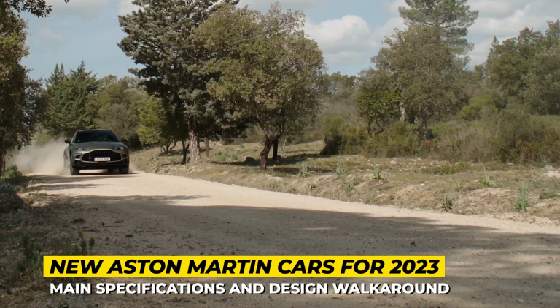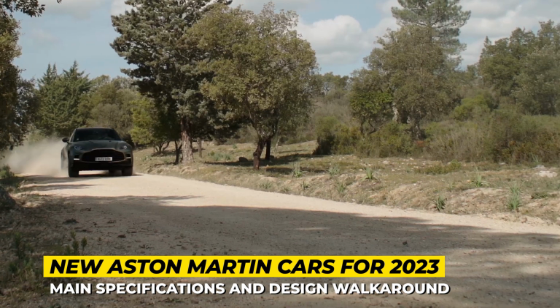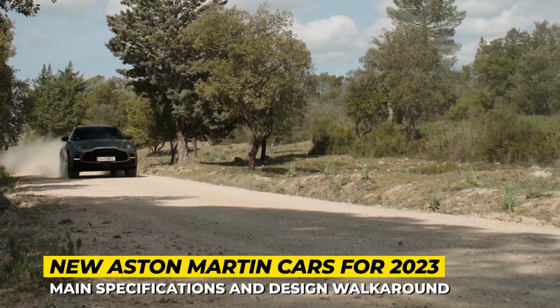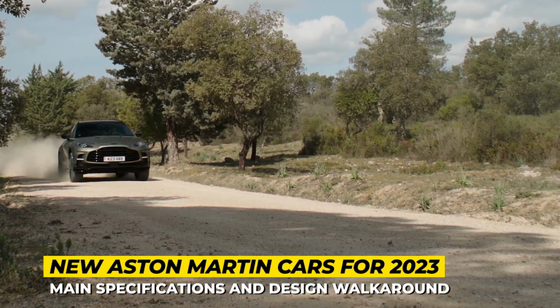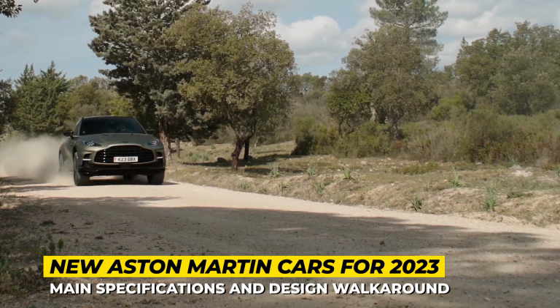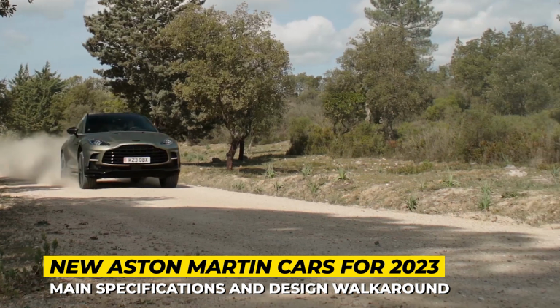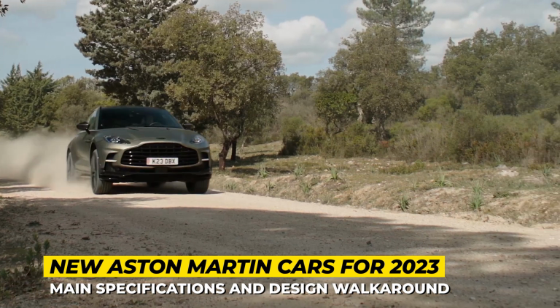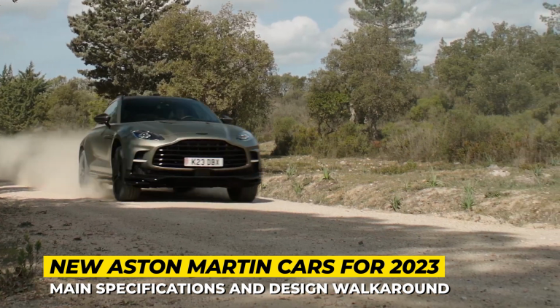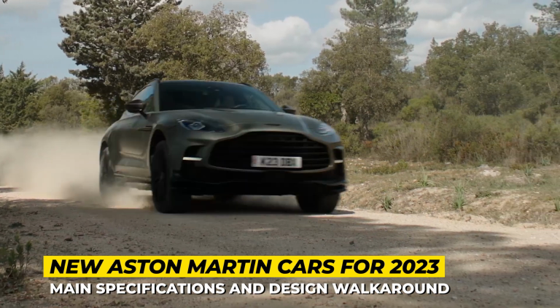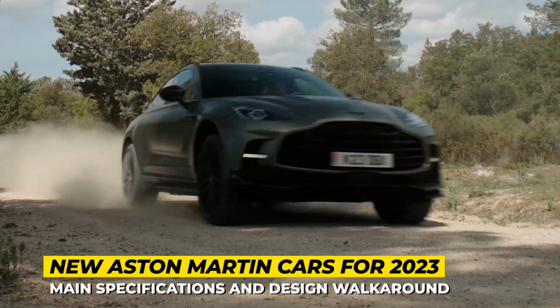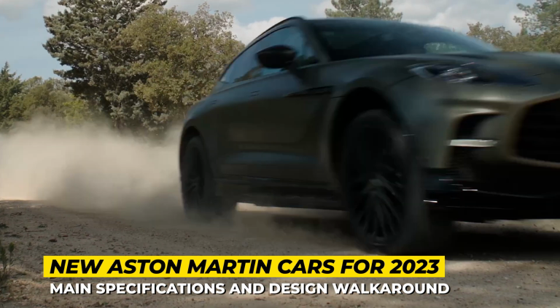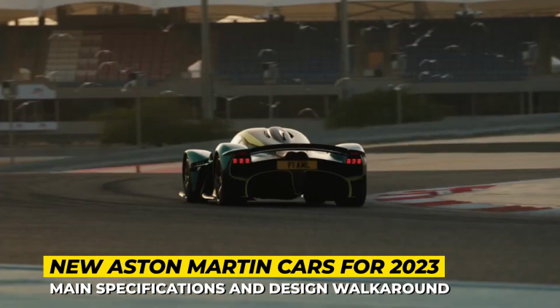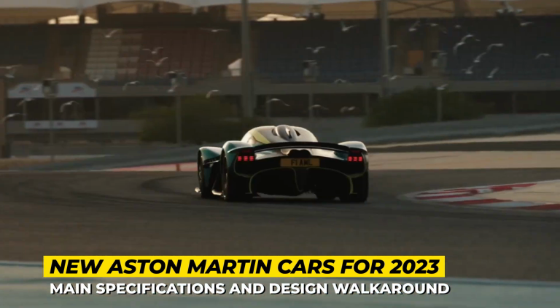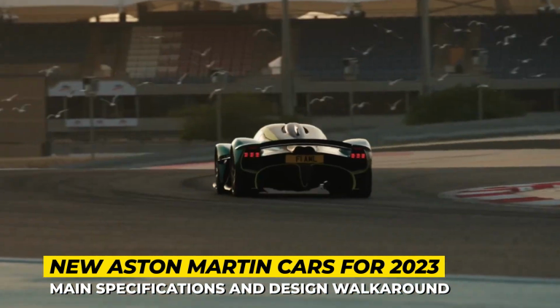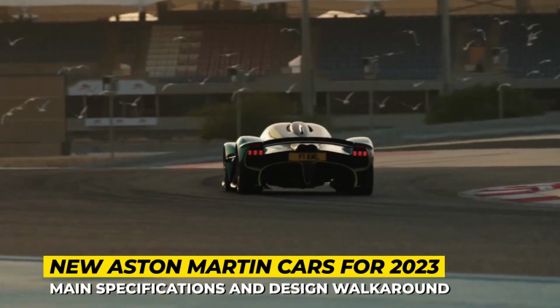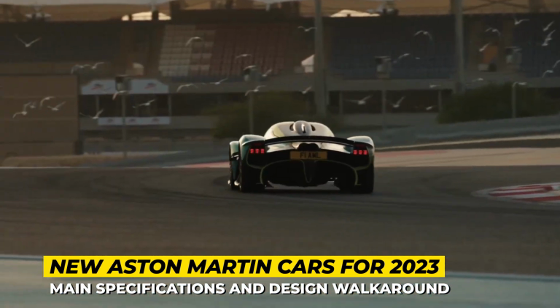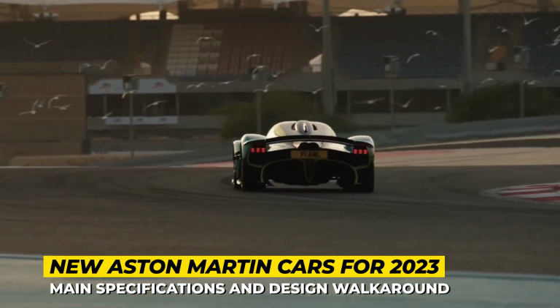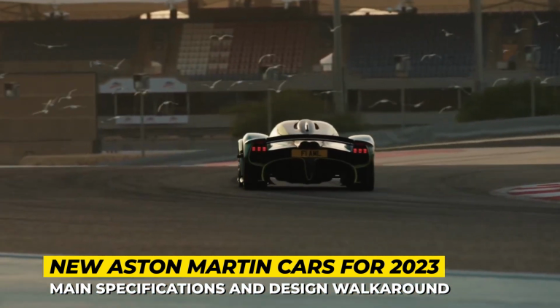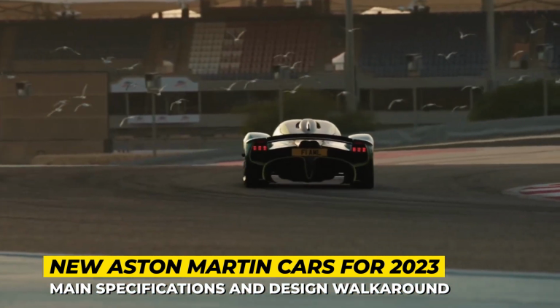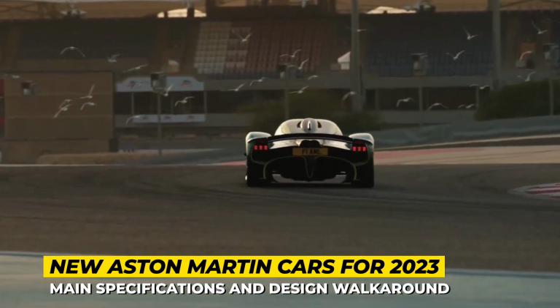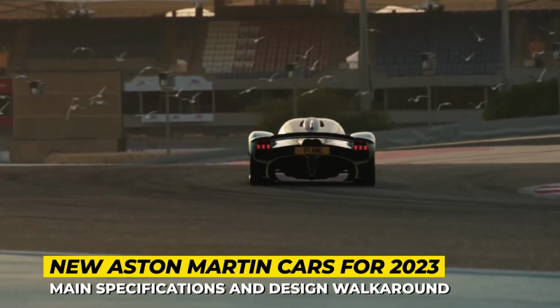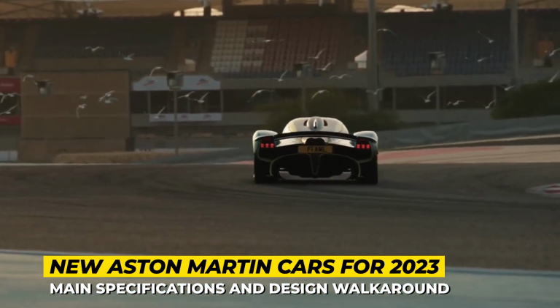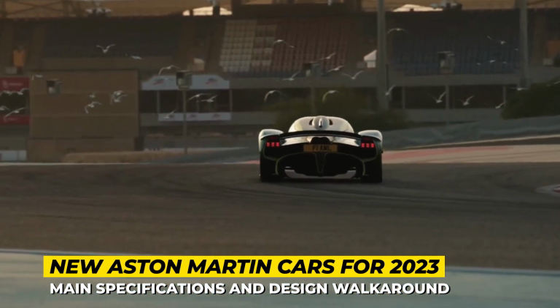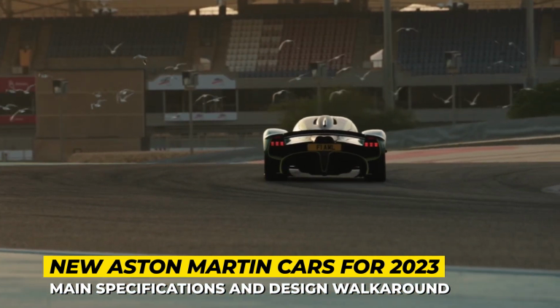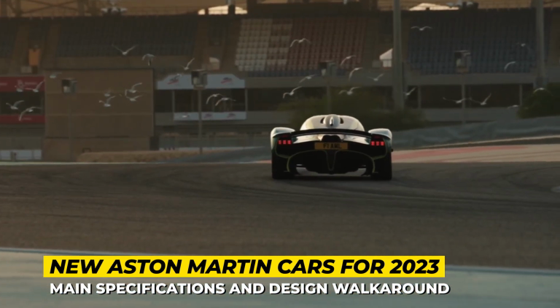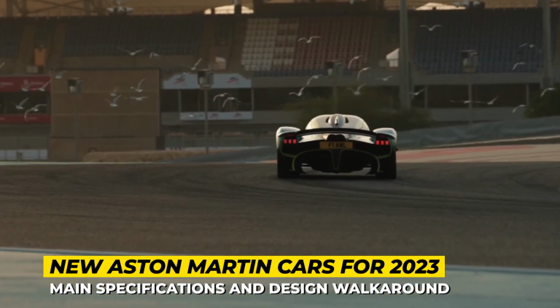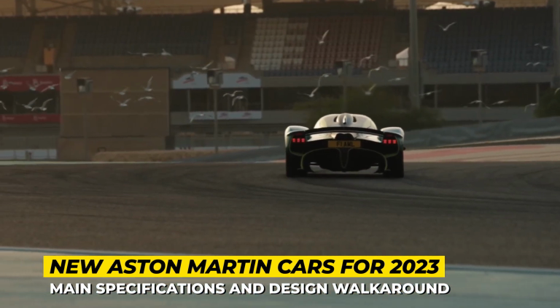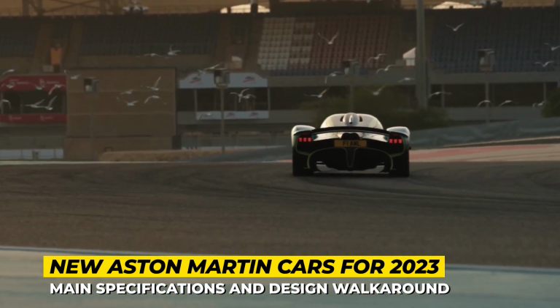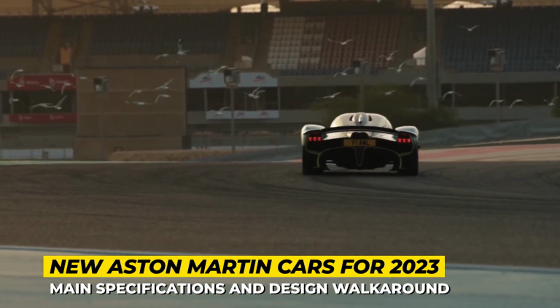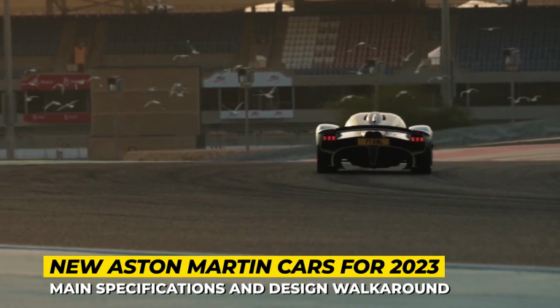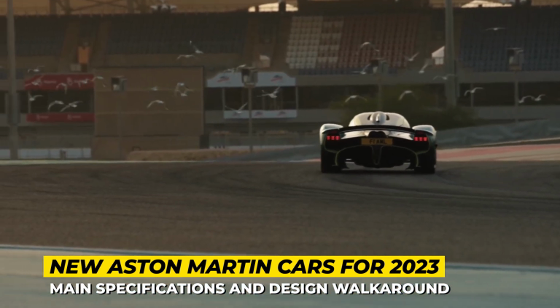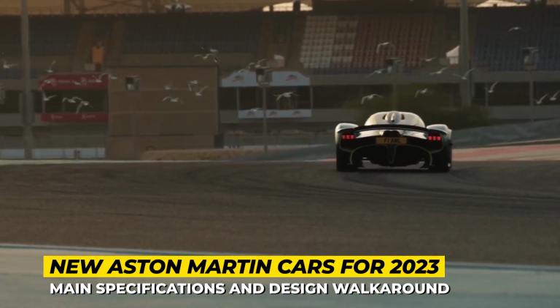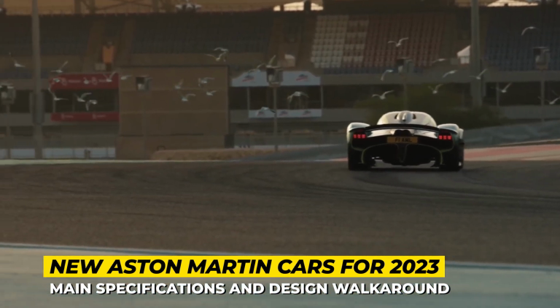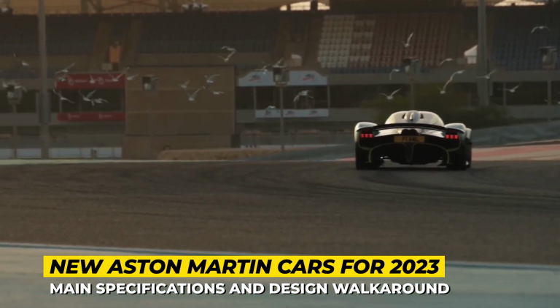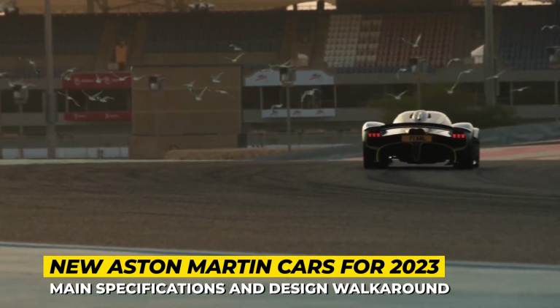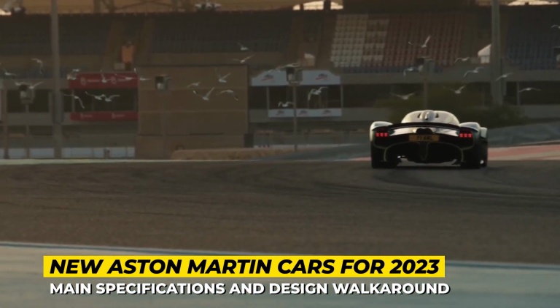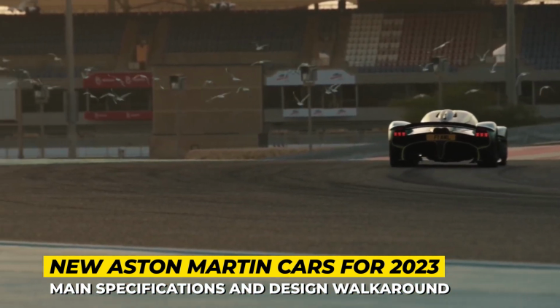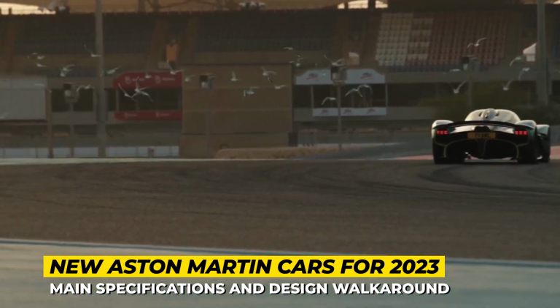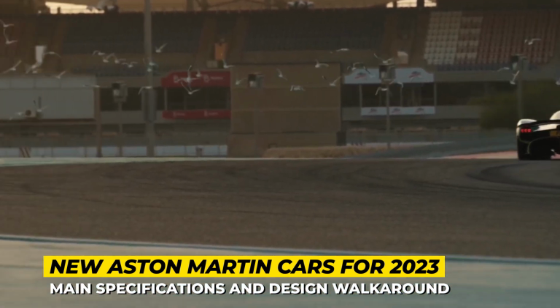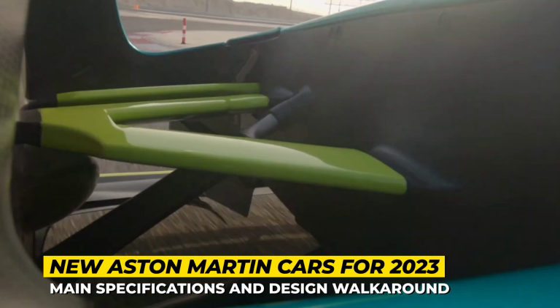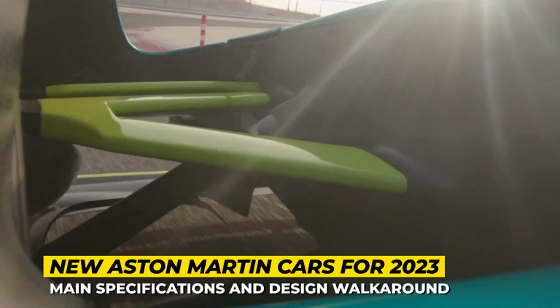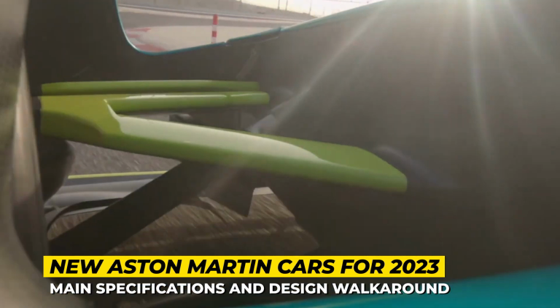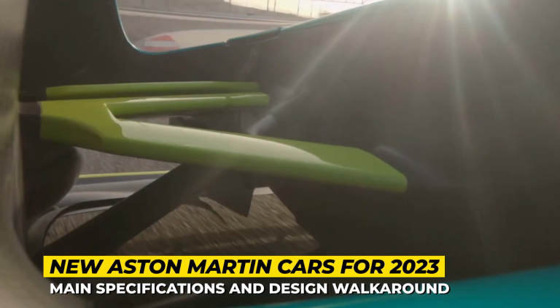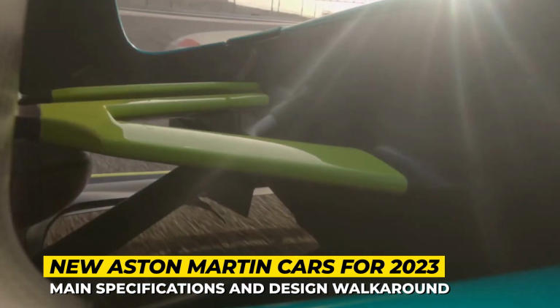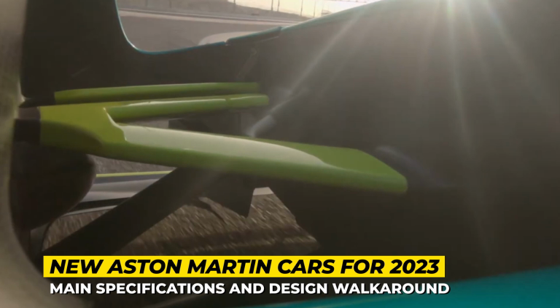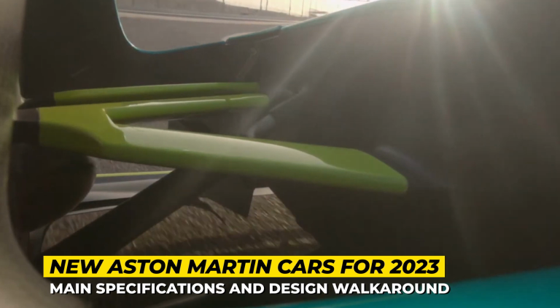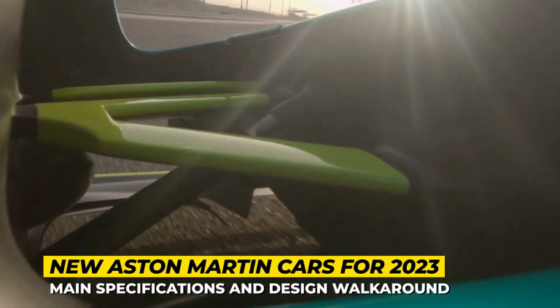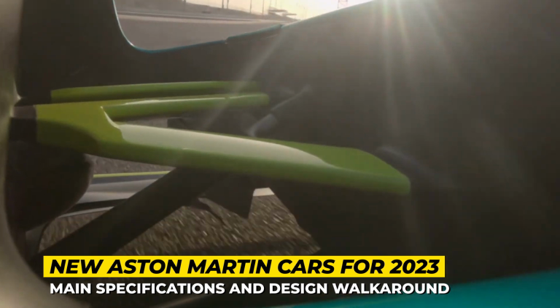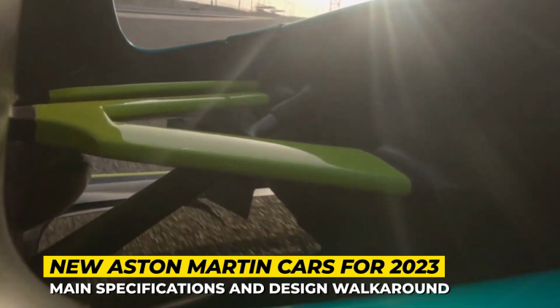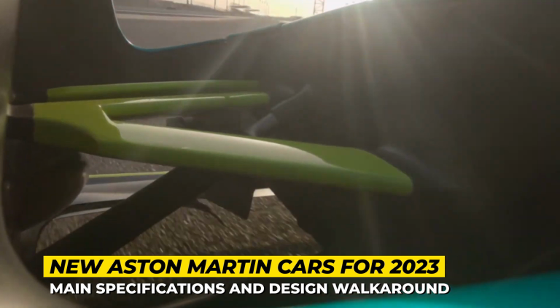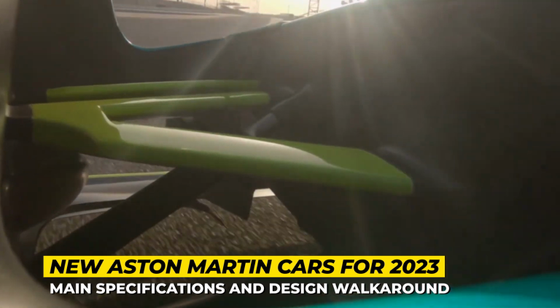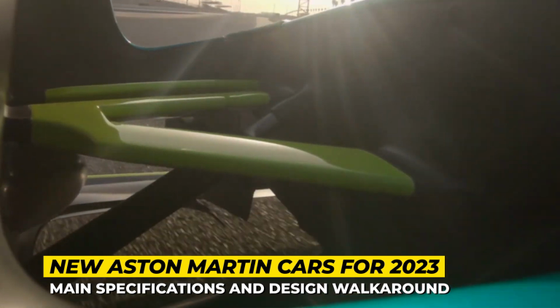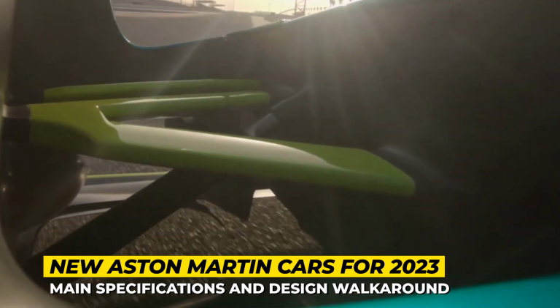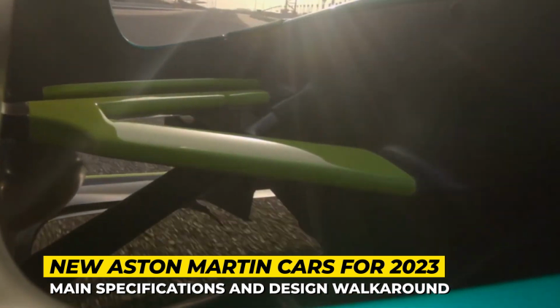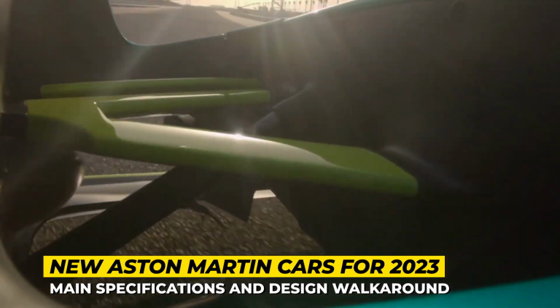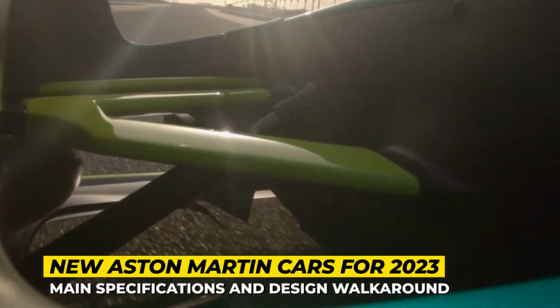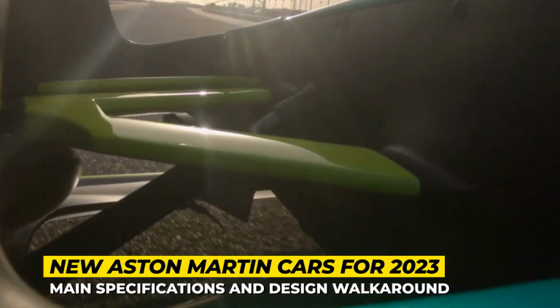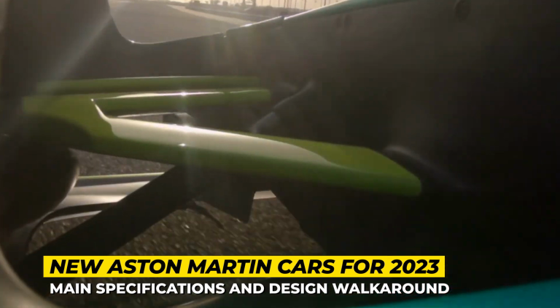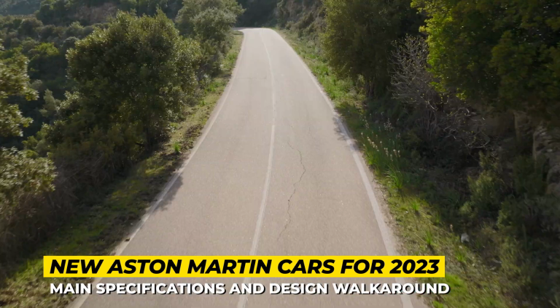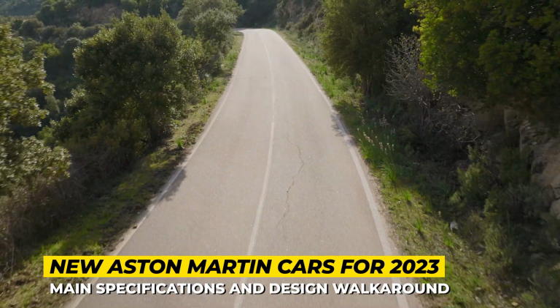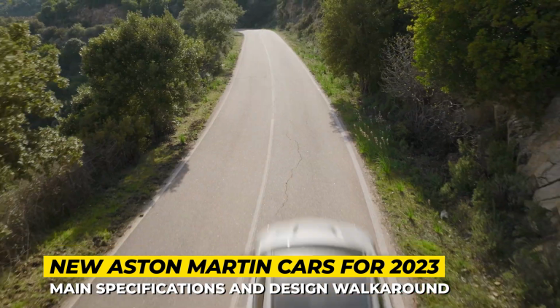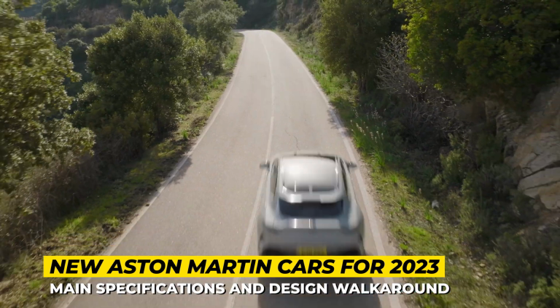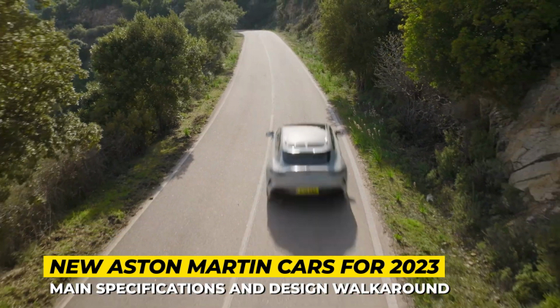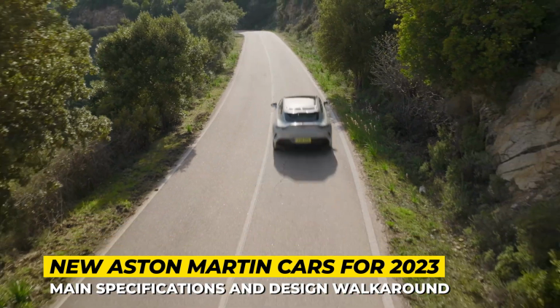Aston Martin has dodged a bullet once again and is not going bankrupt, so let's enjoy their newest creations while we still can.